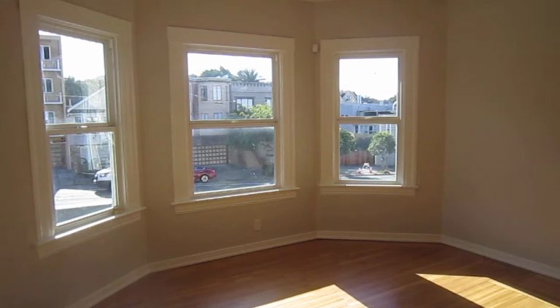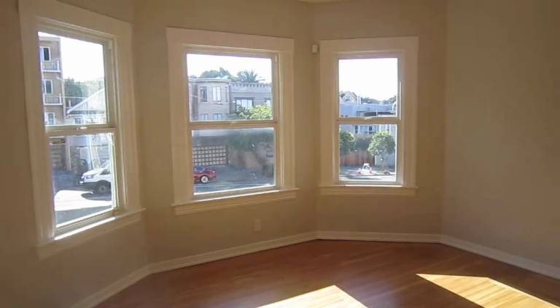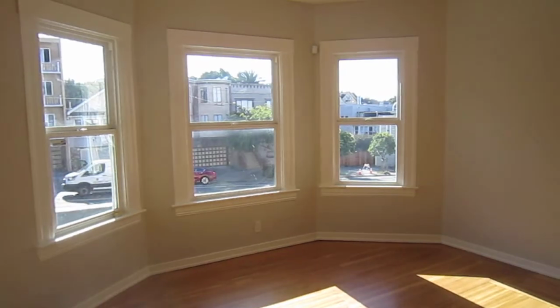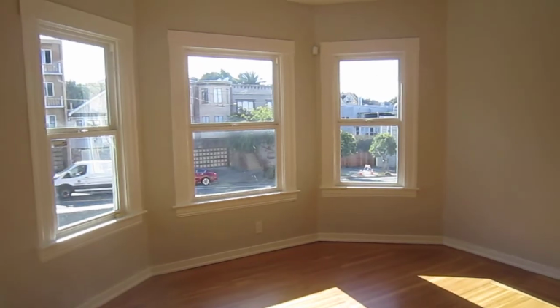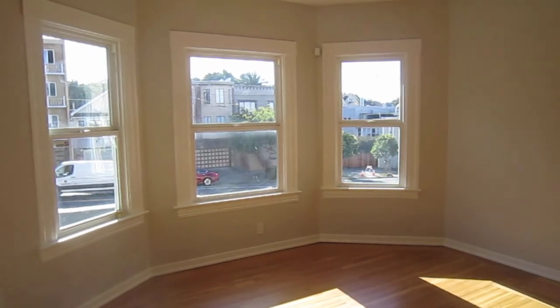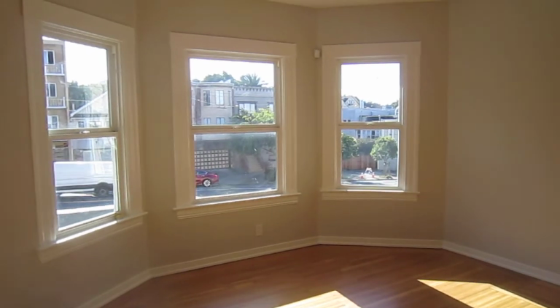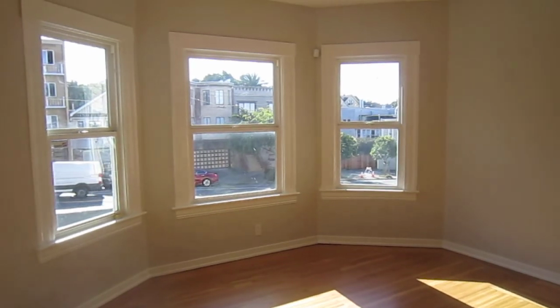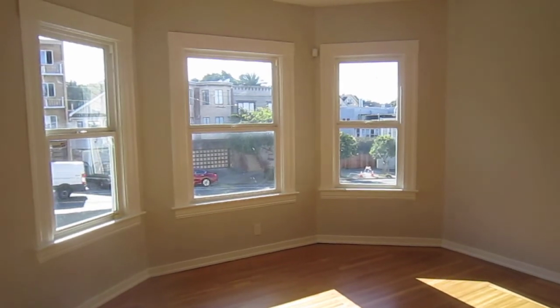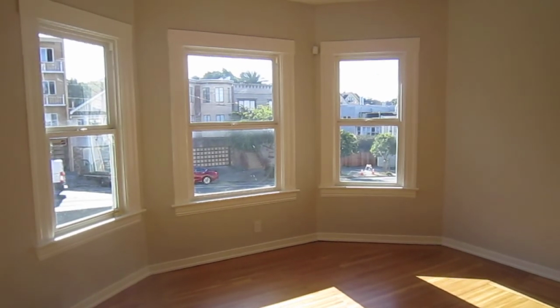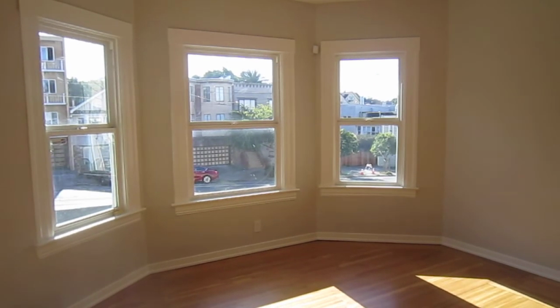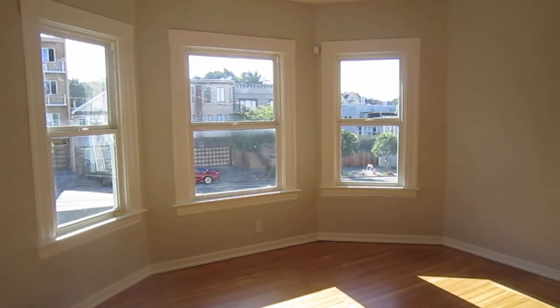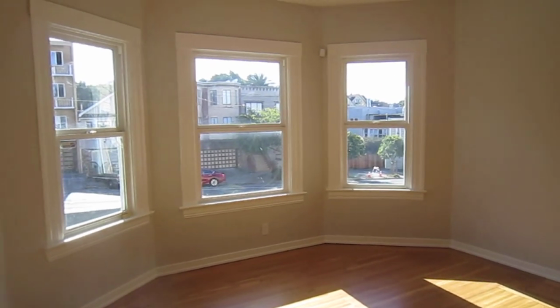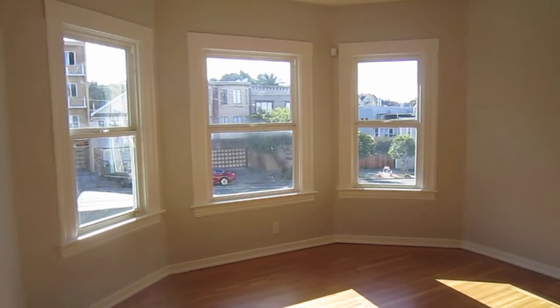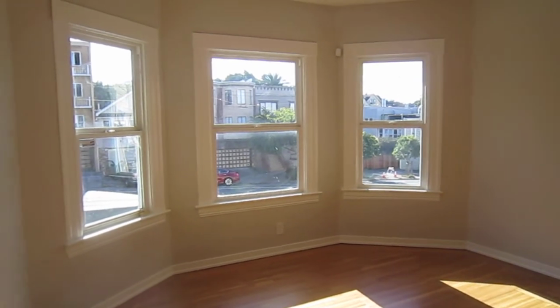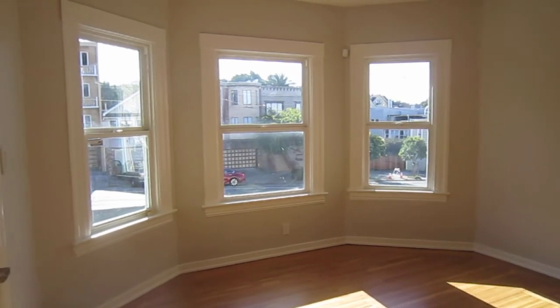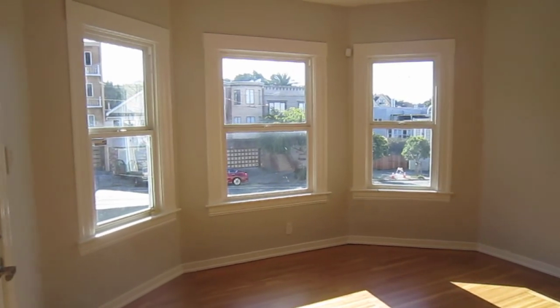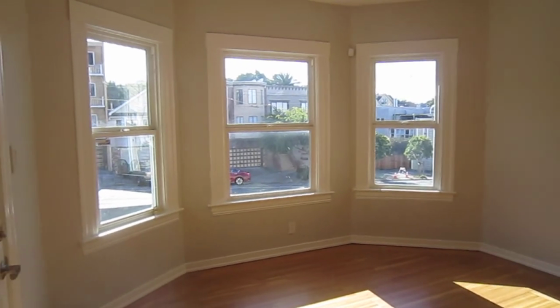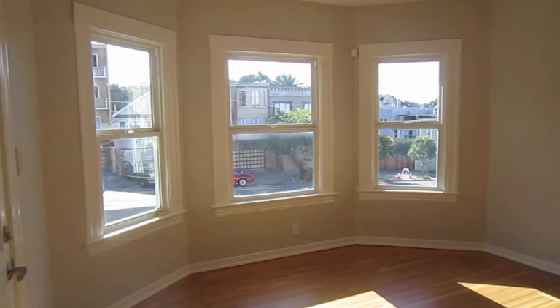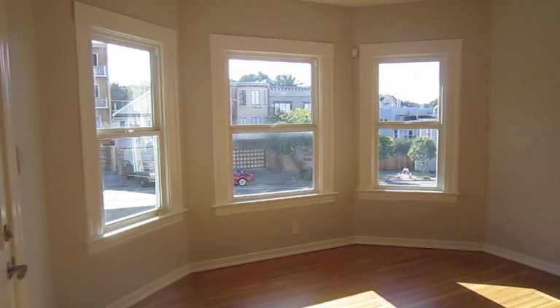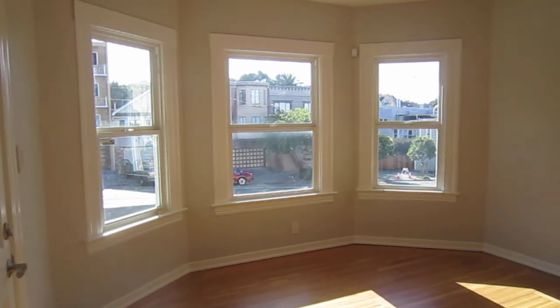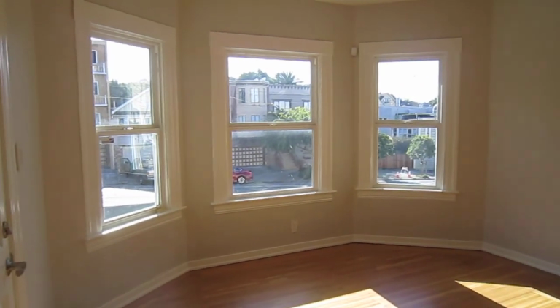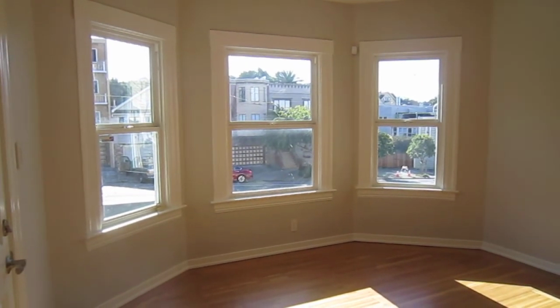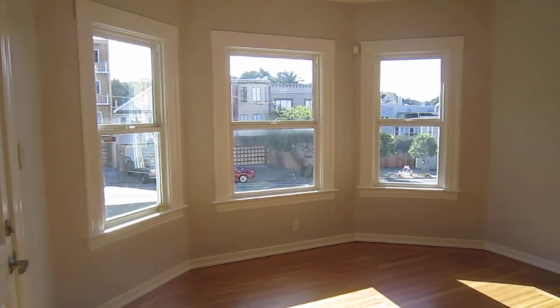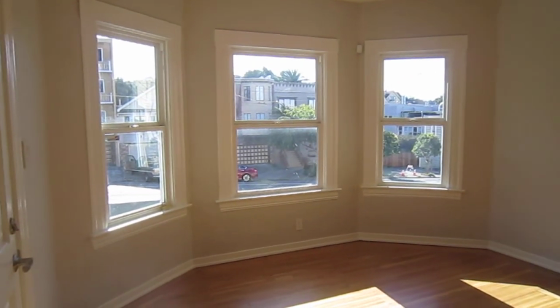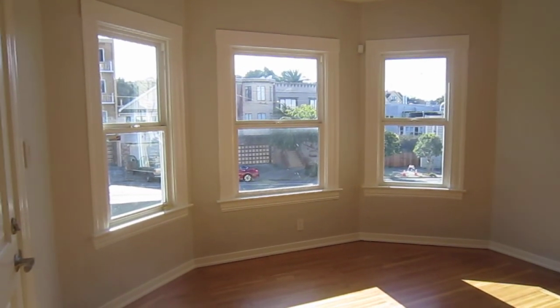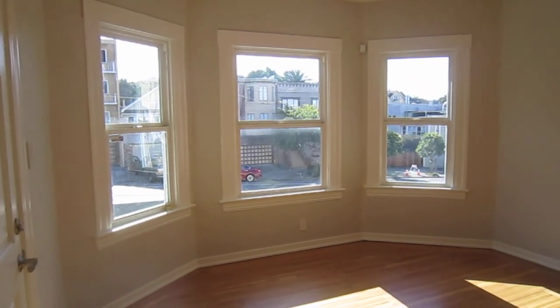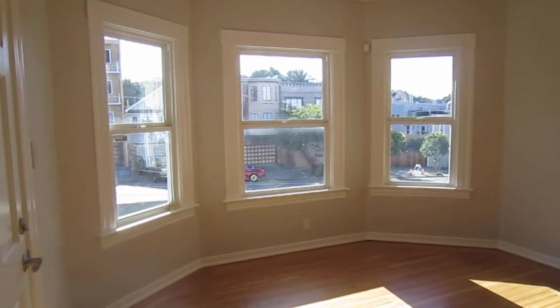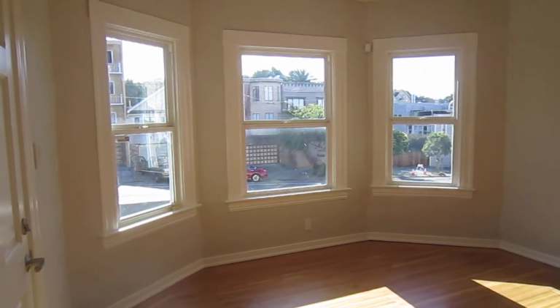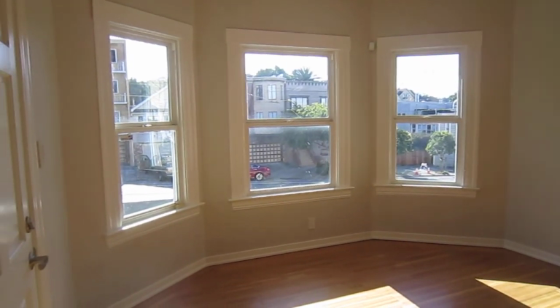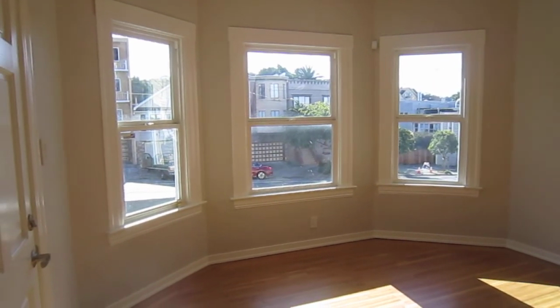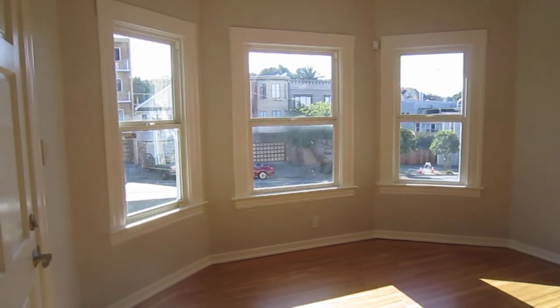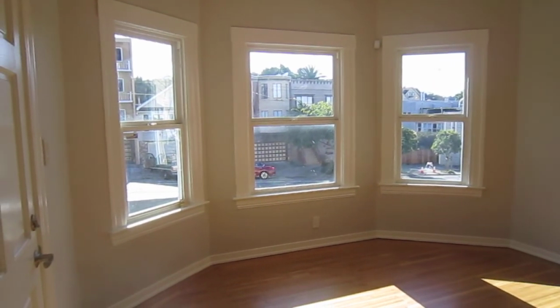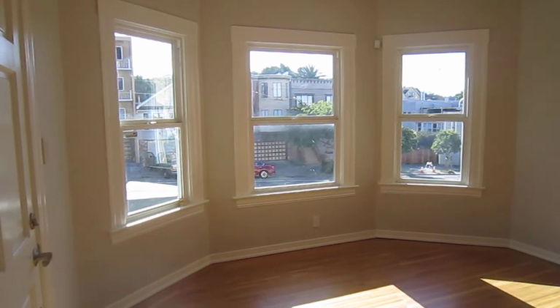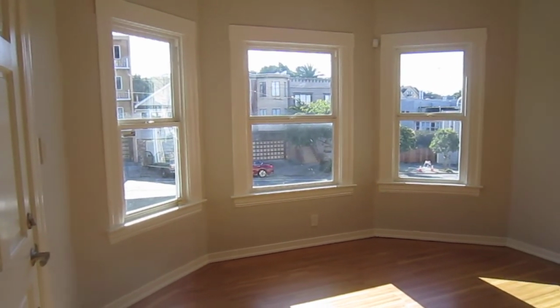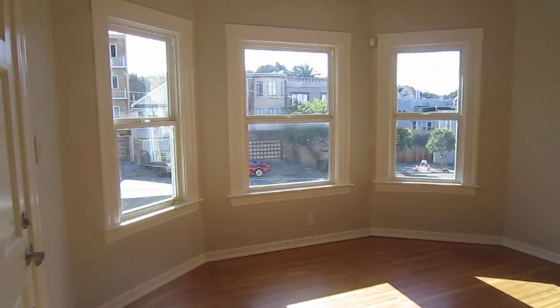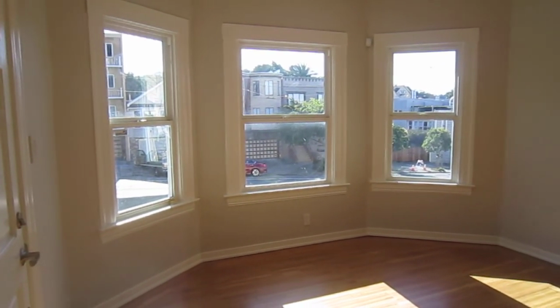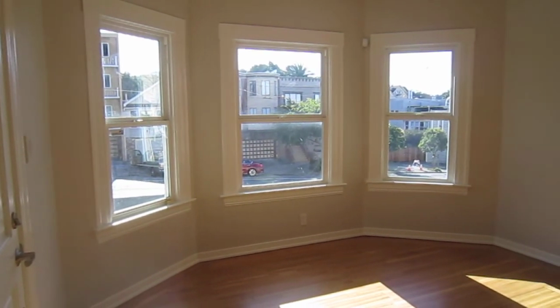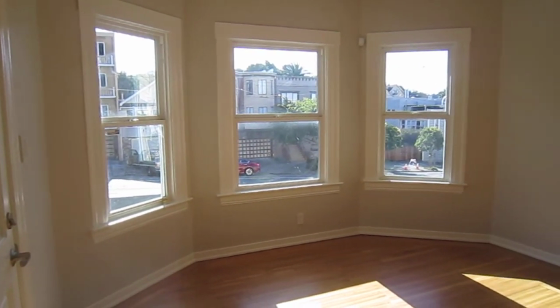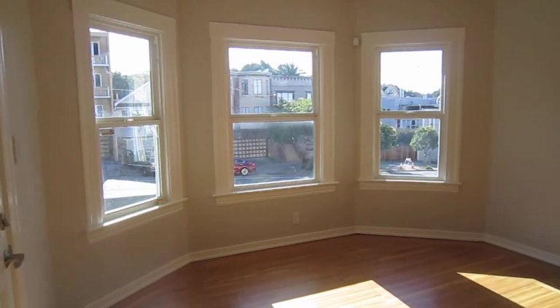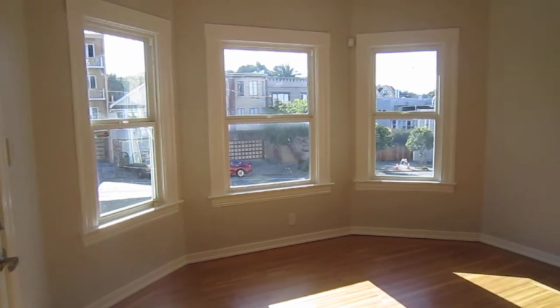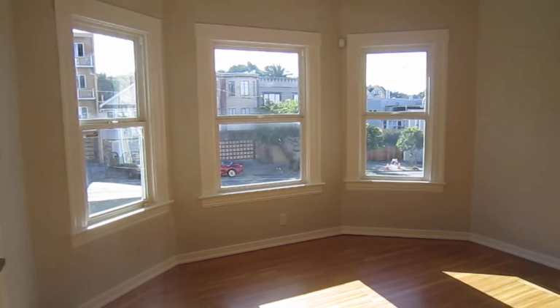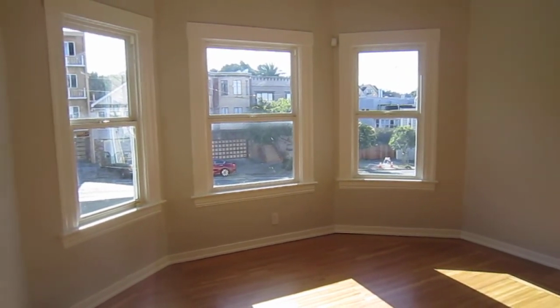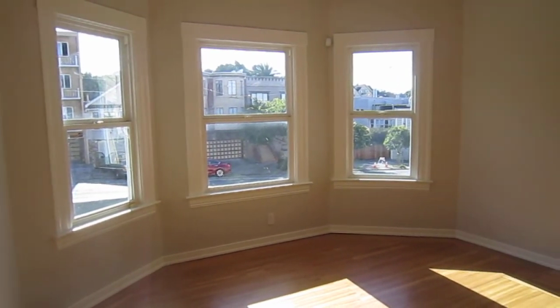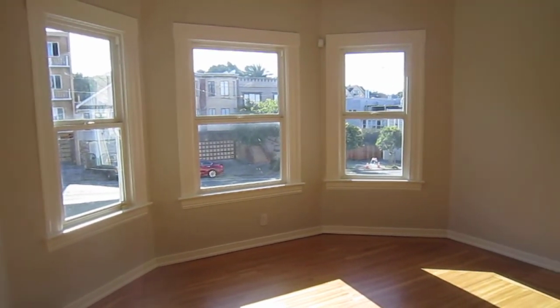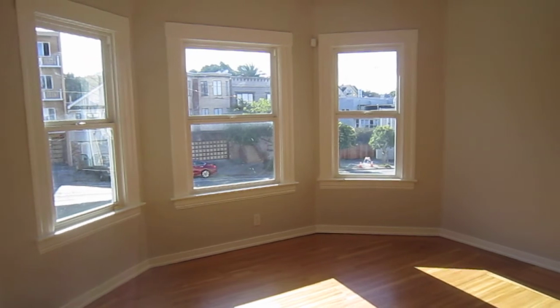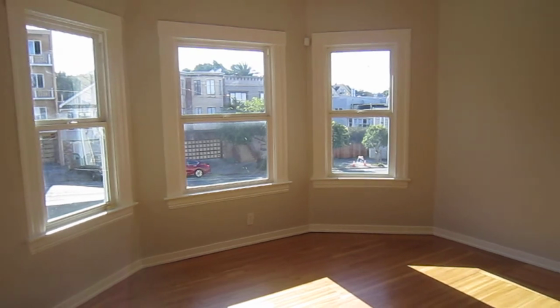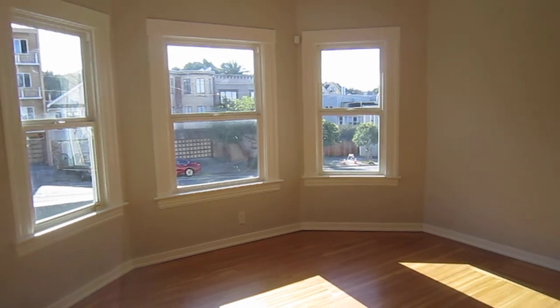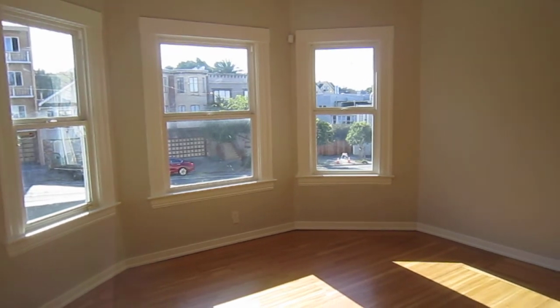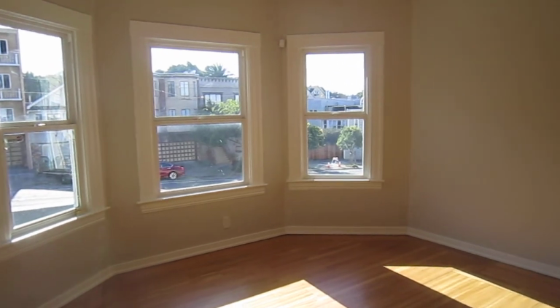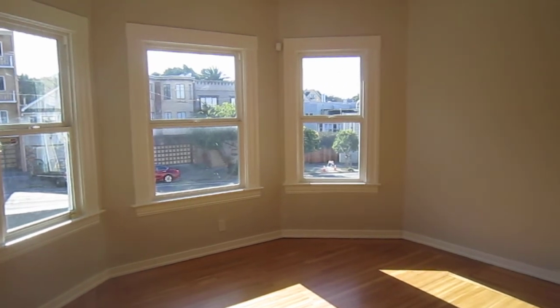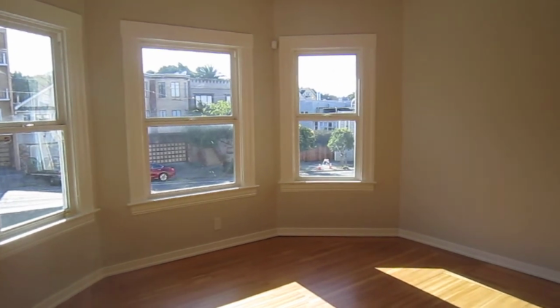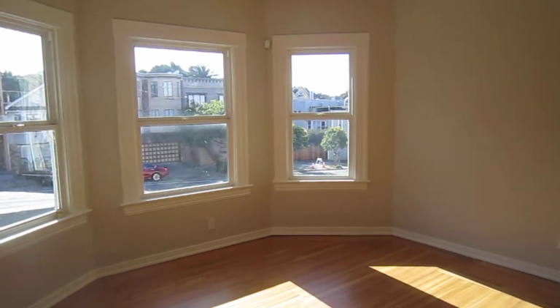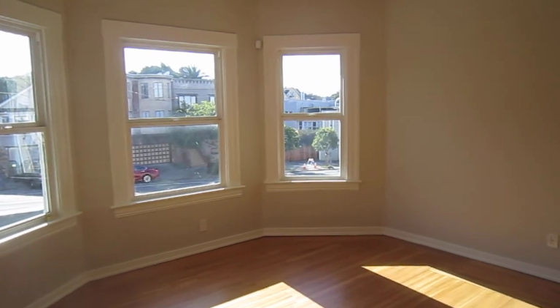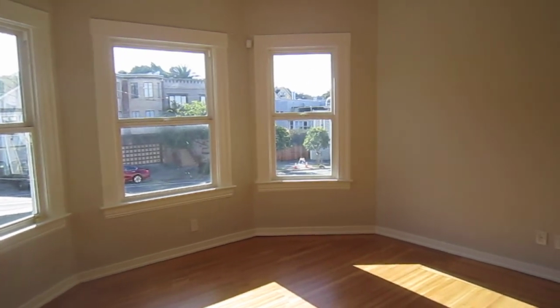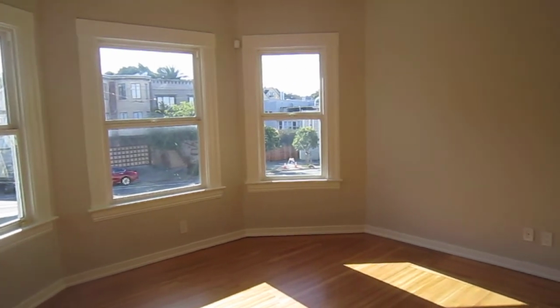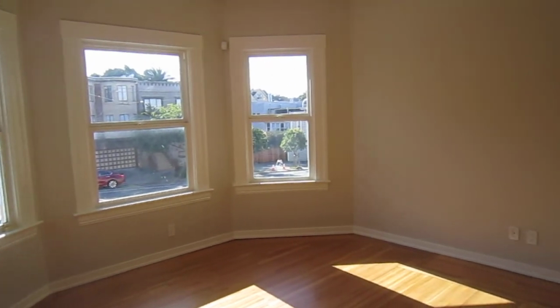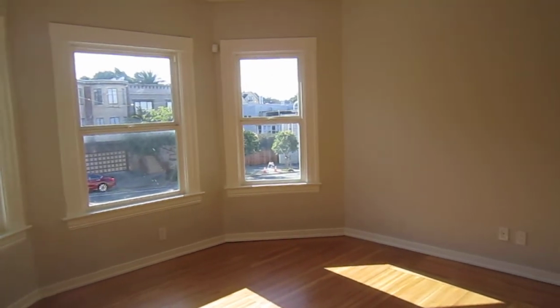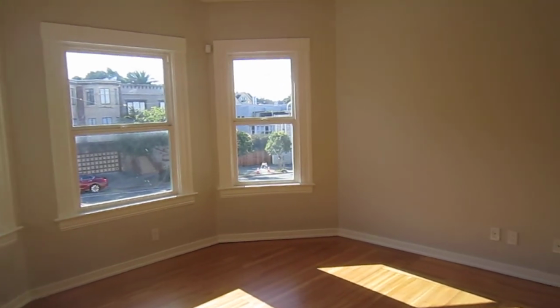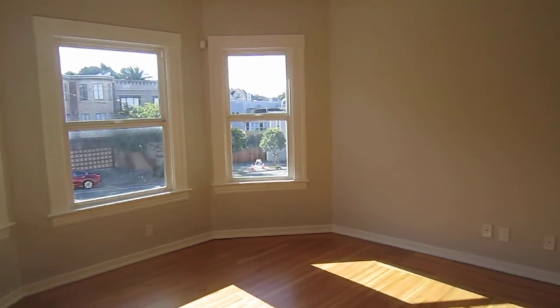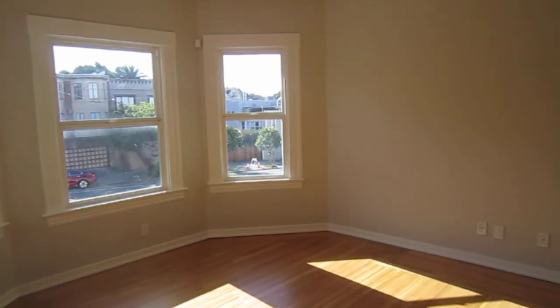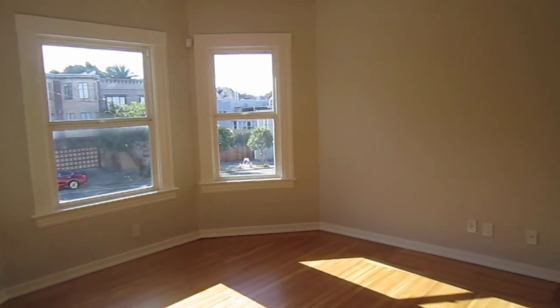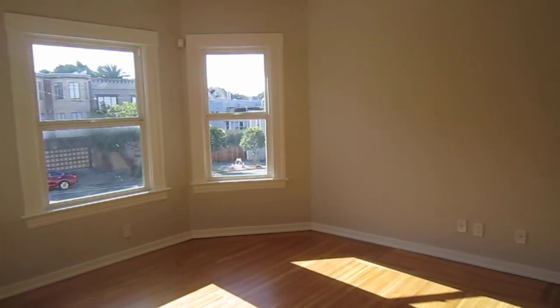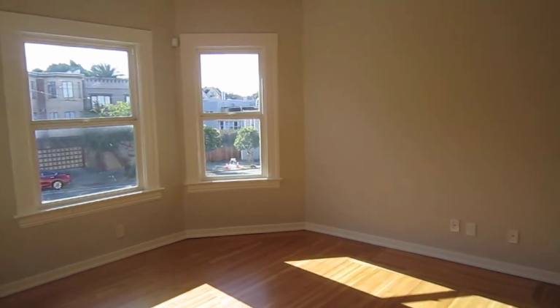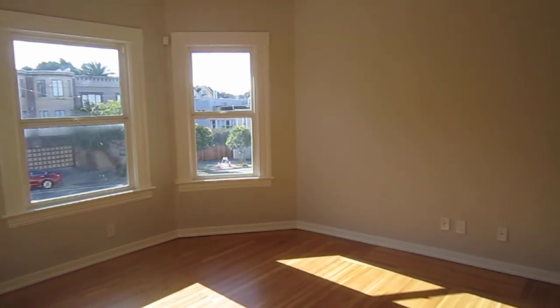Hello, today we're touring a two-level home — three bedrooms, two bathrooms, hardwood floors throughout.